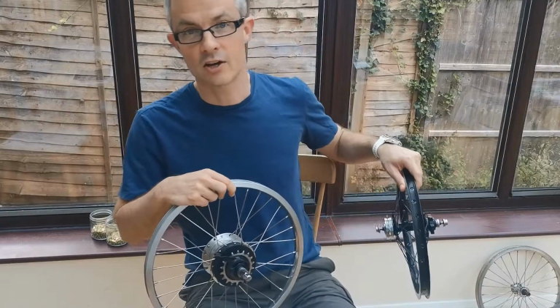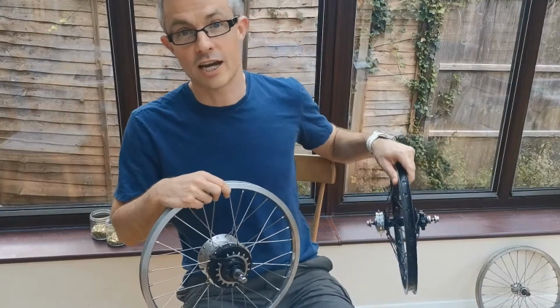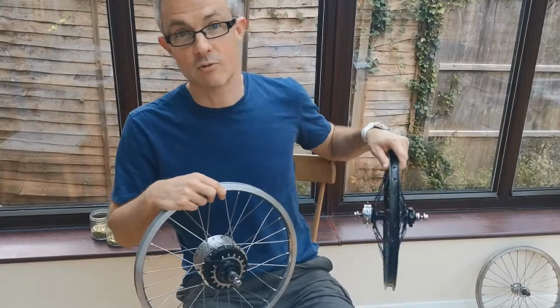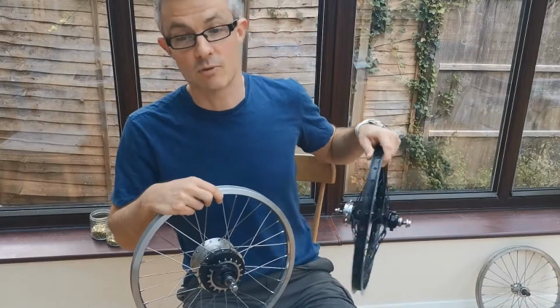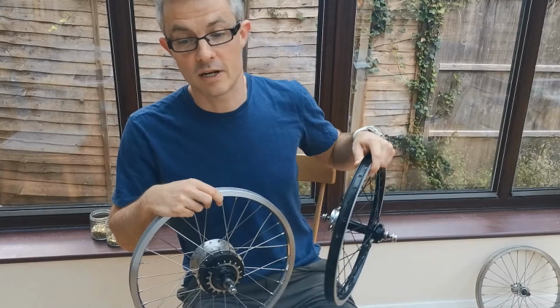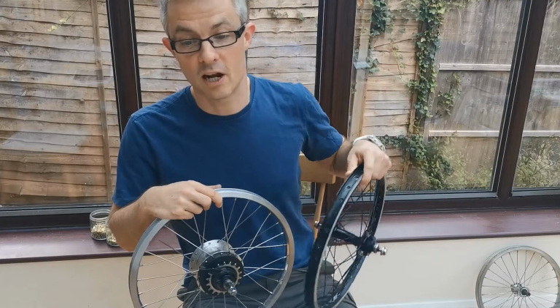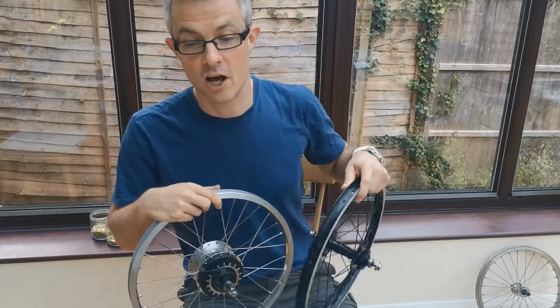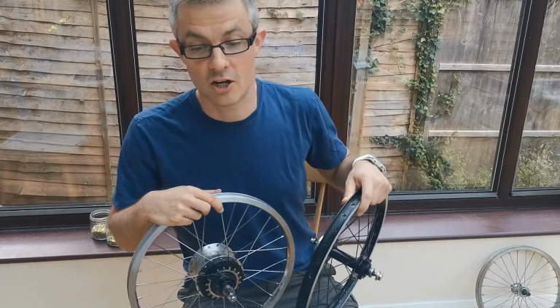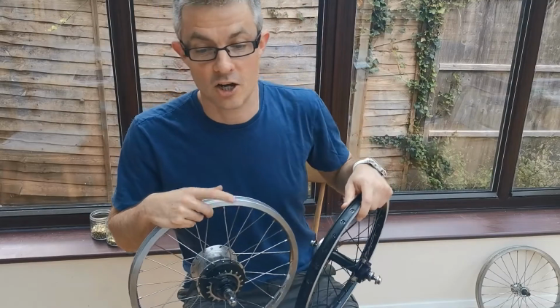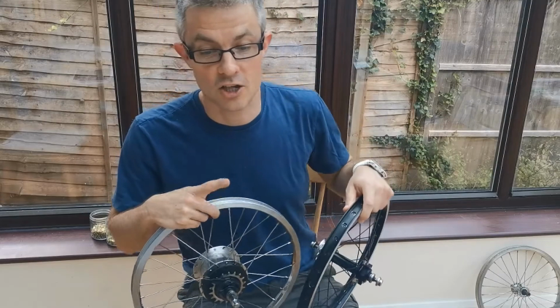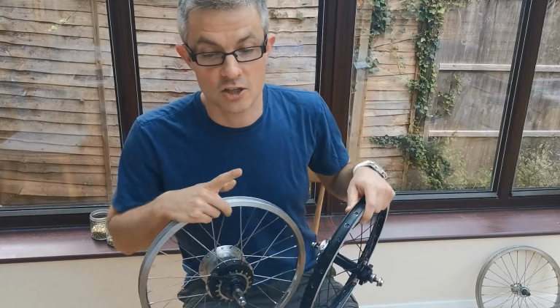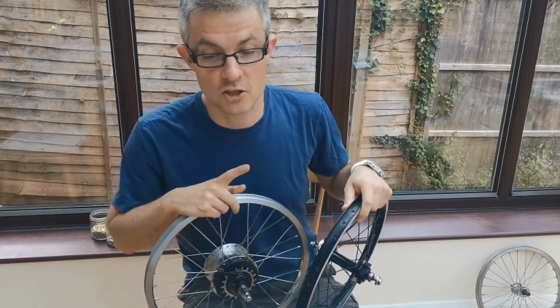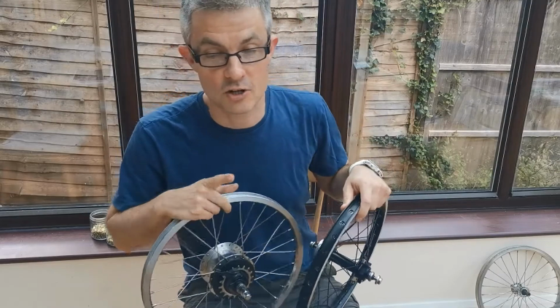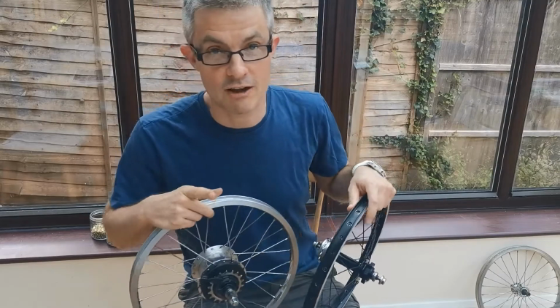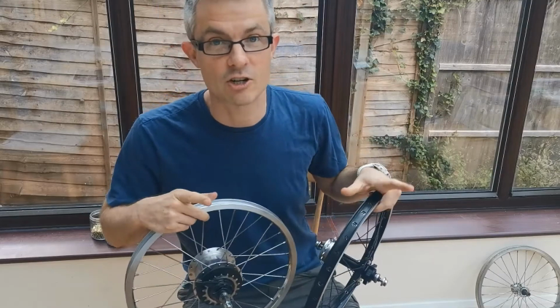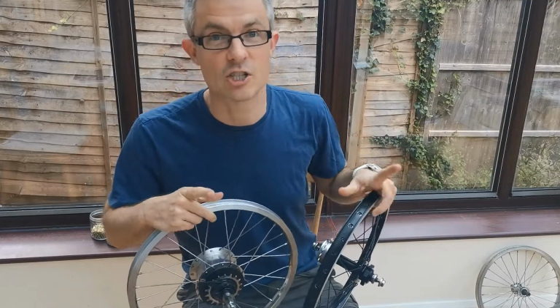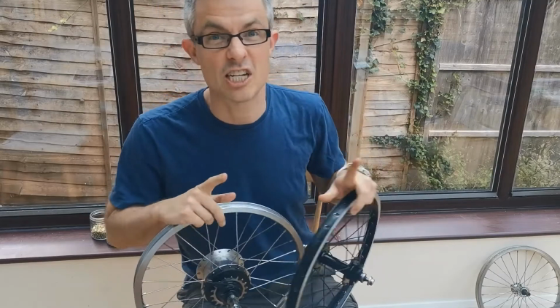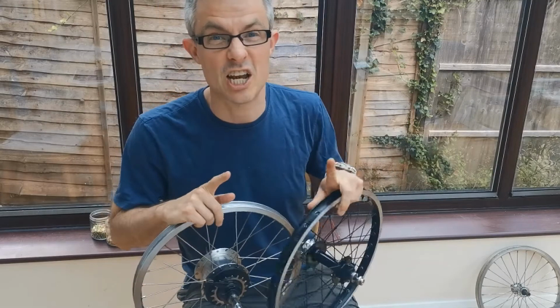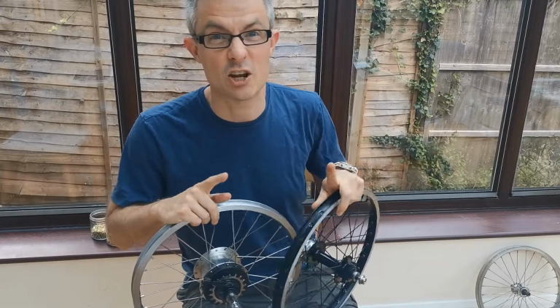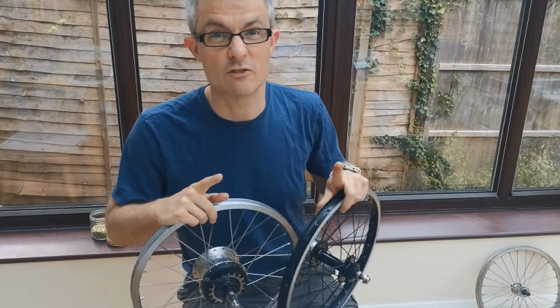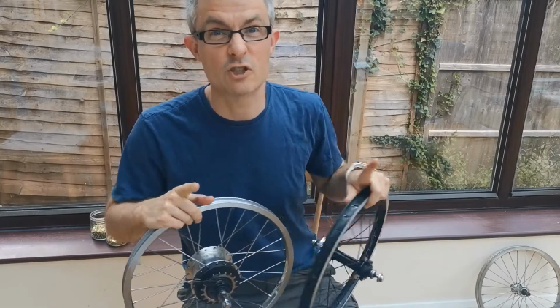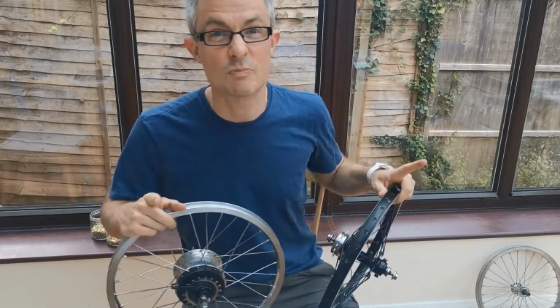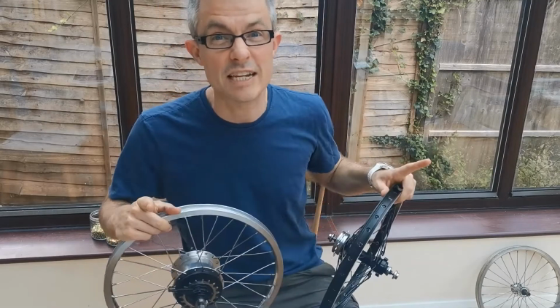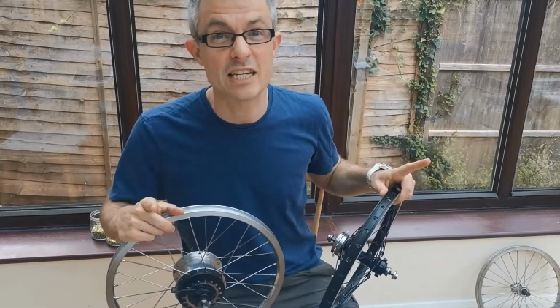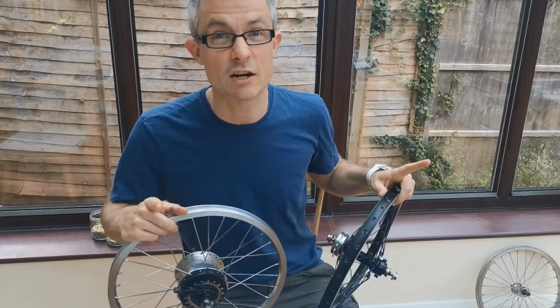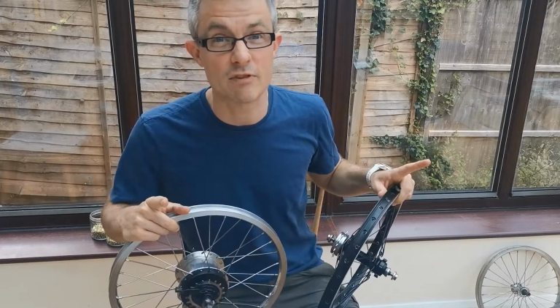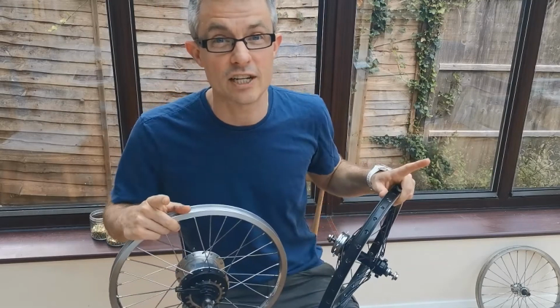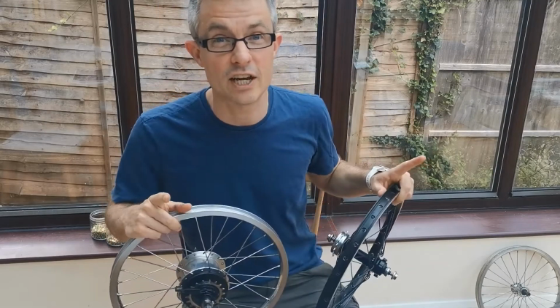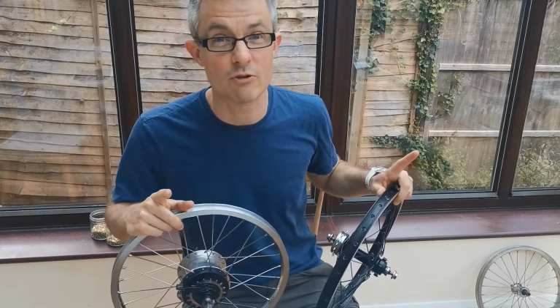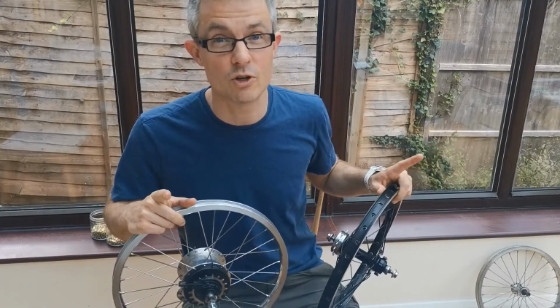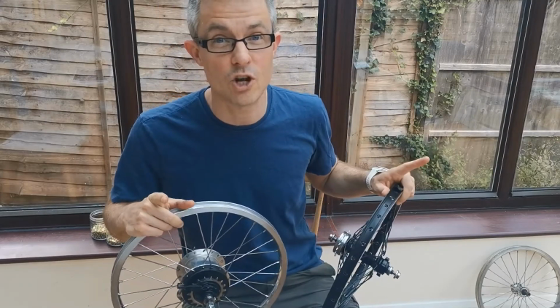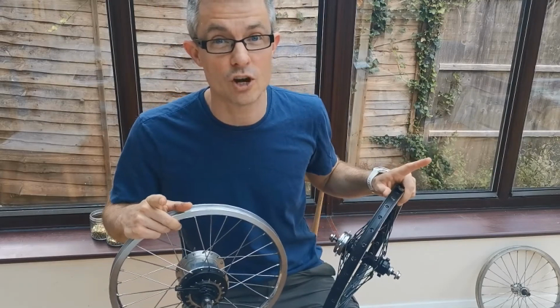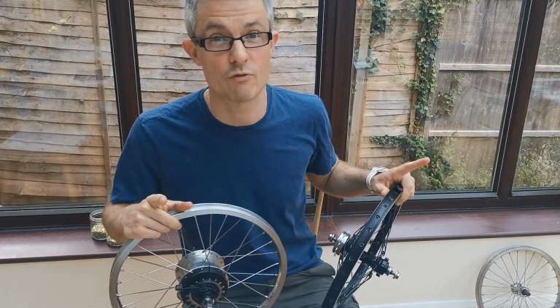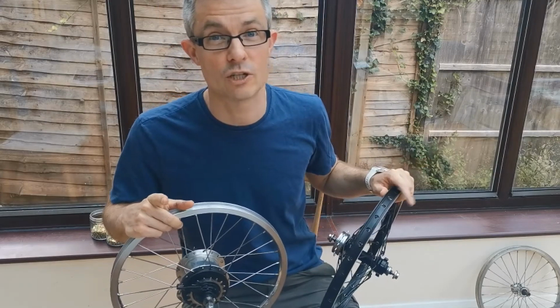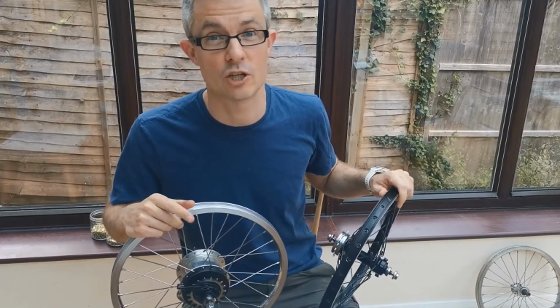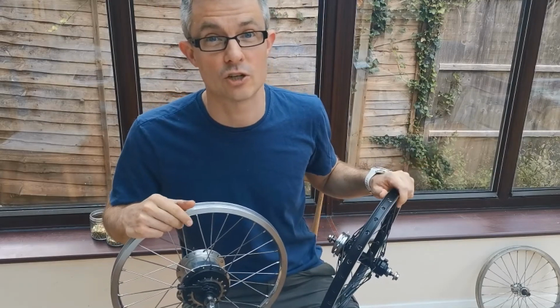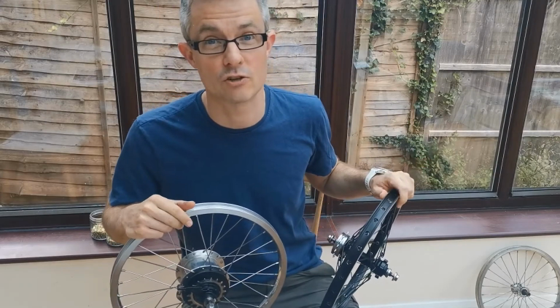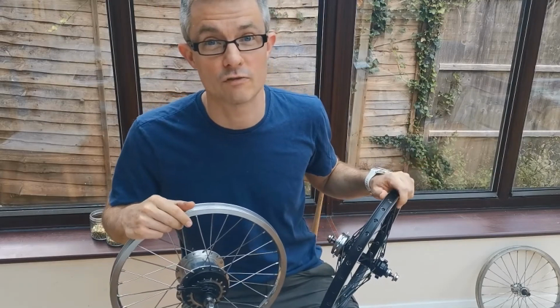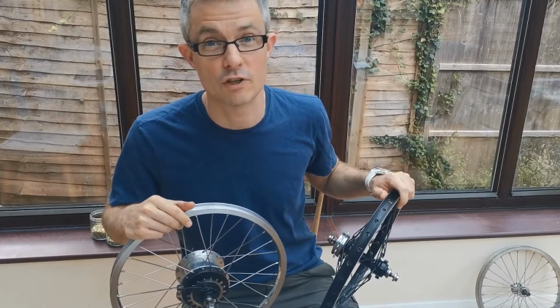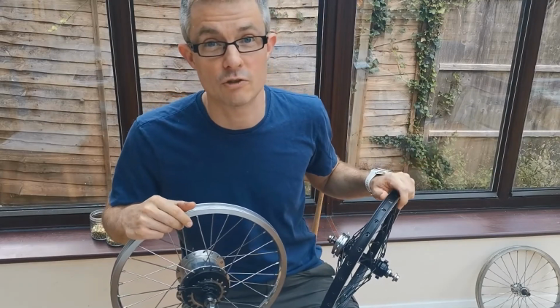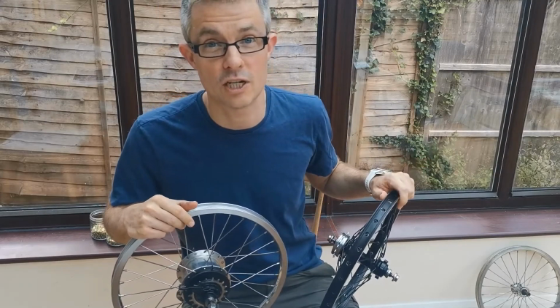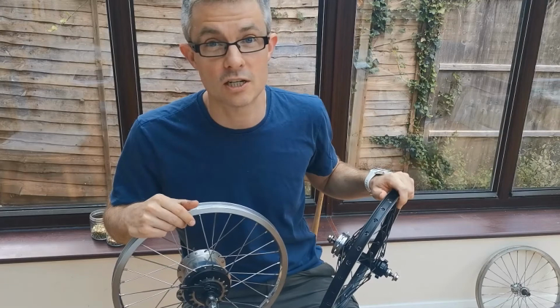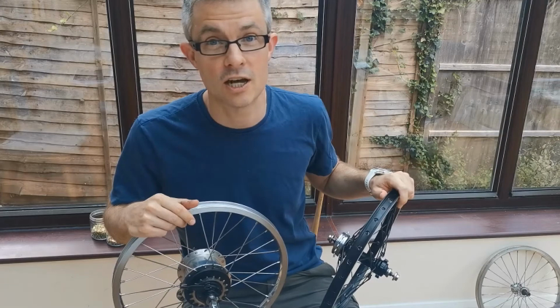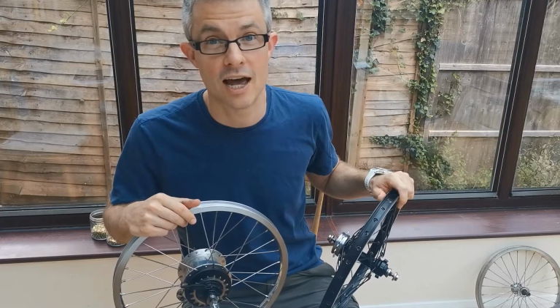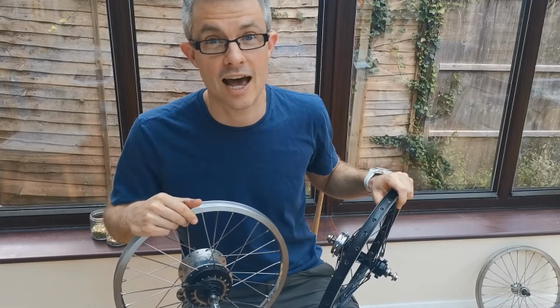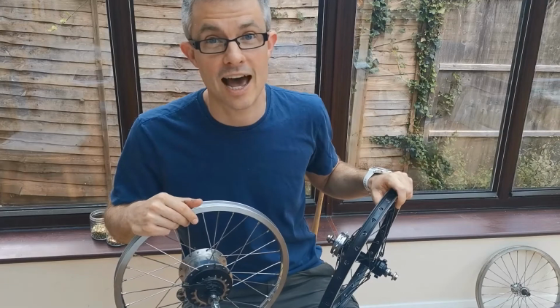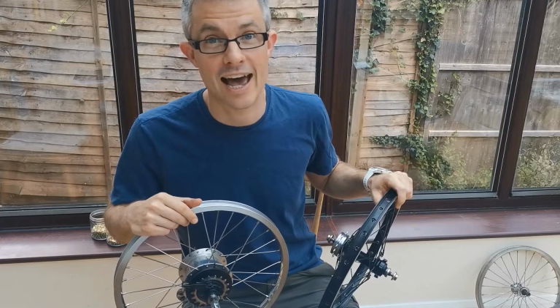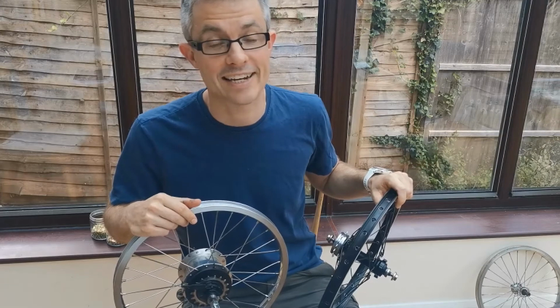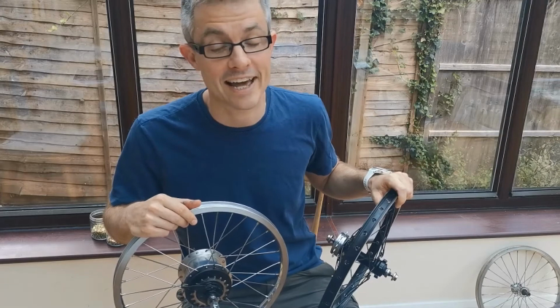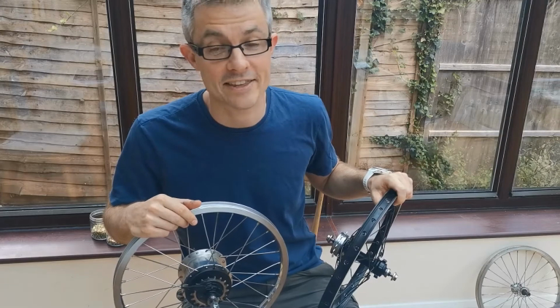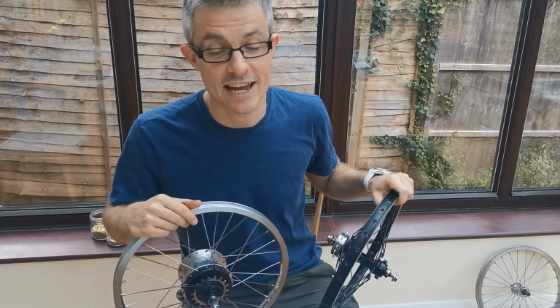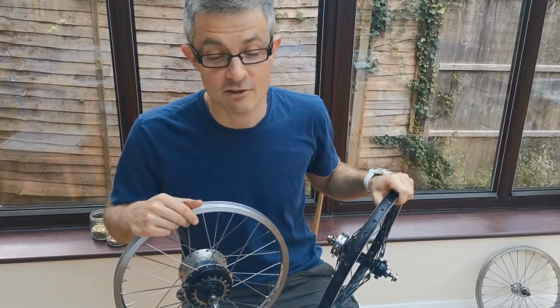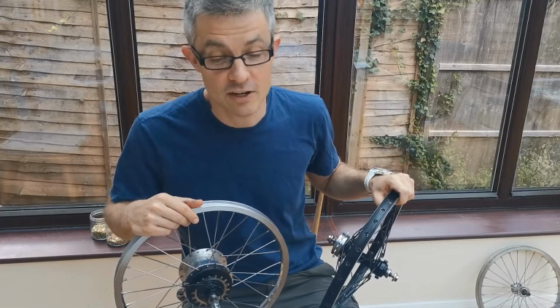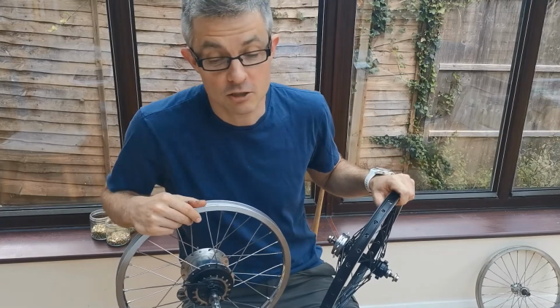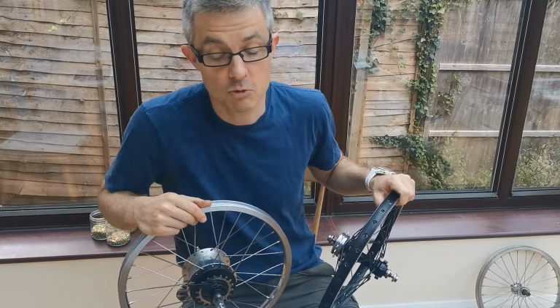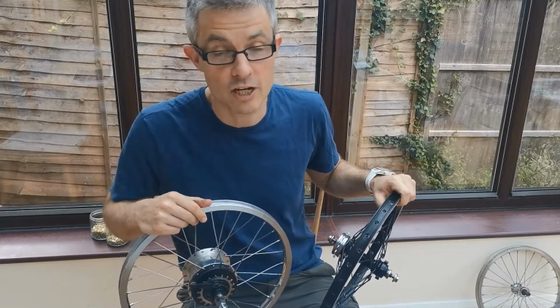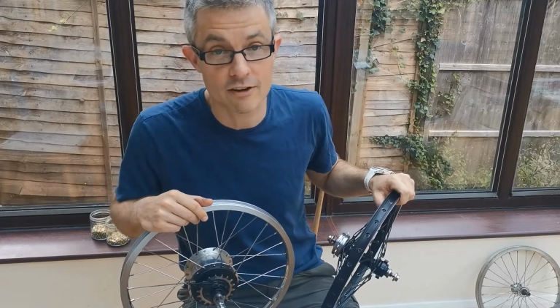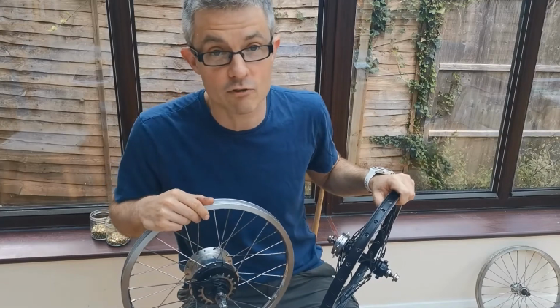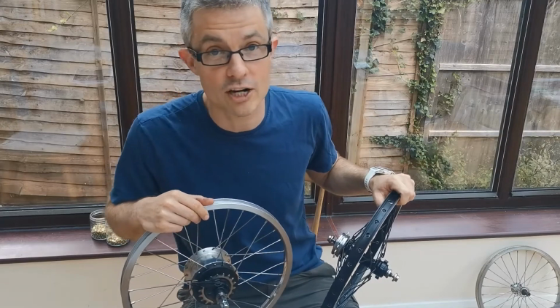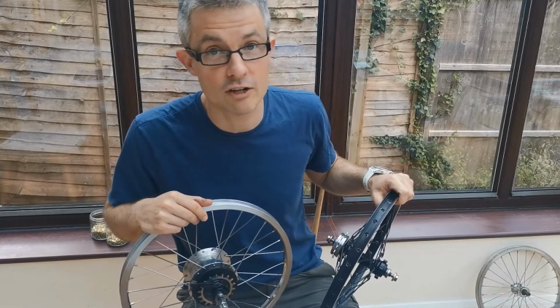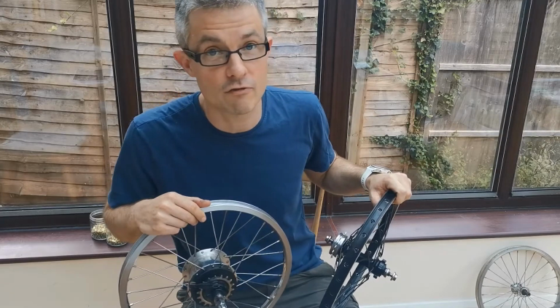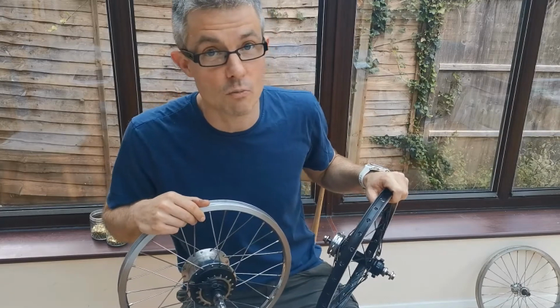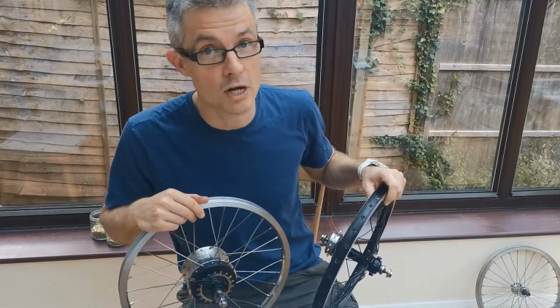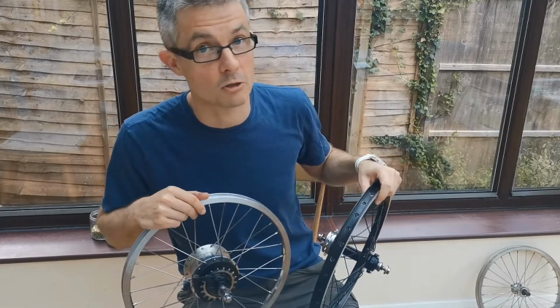With a bit of luck, you're now going to see a load of sped-up video, none of which I look confused in. And at the end of it, we're going to have a great new front wheel.